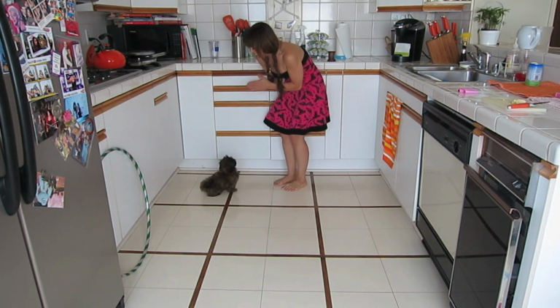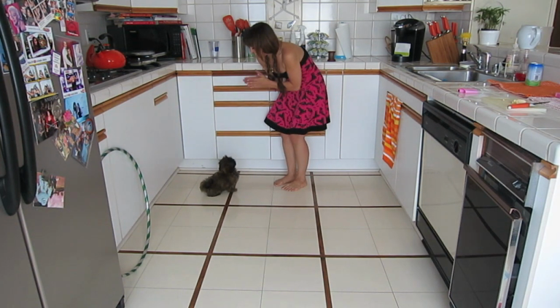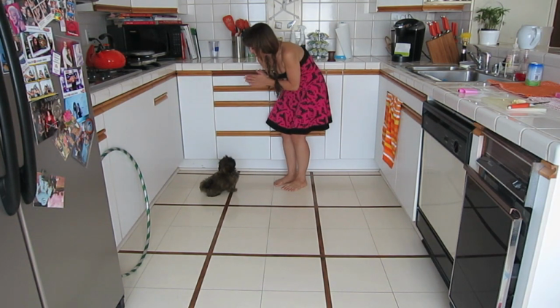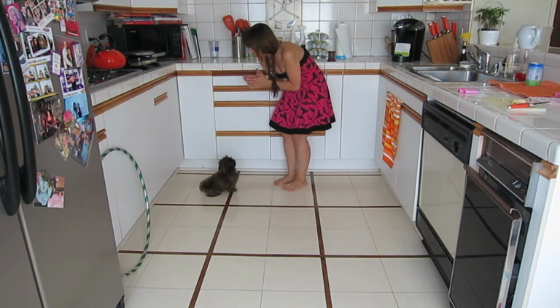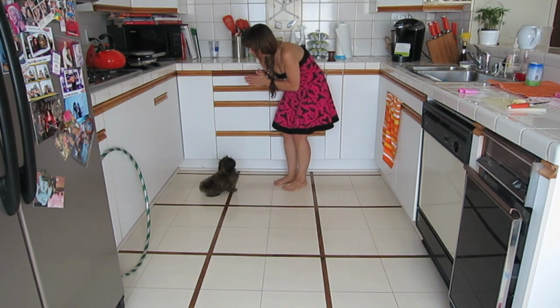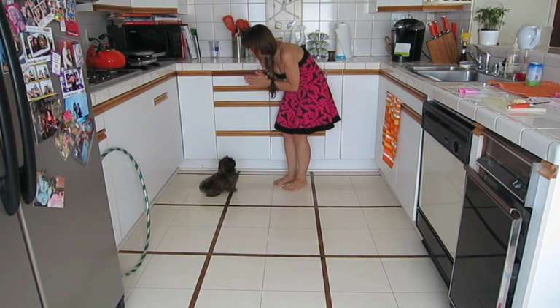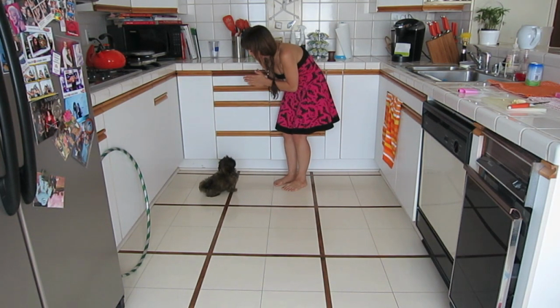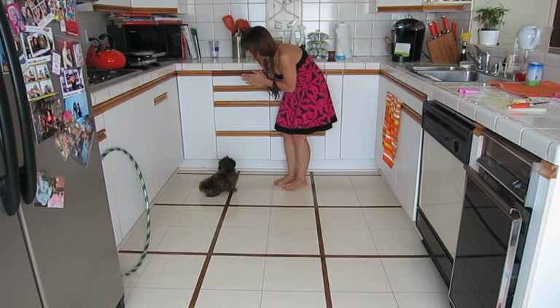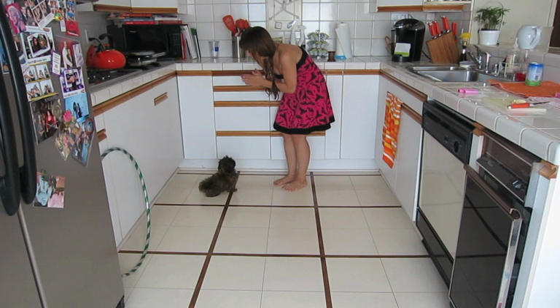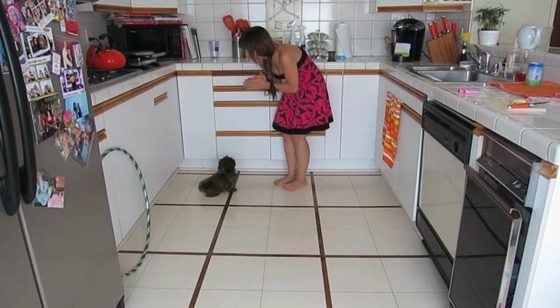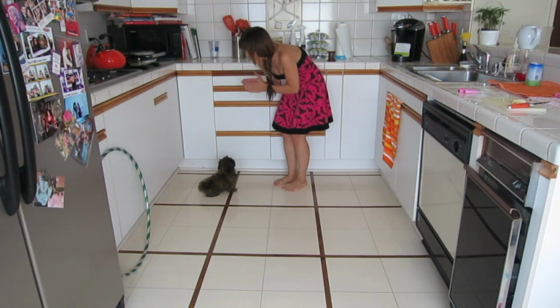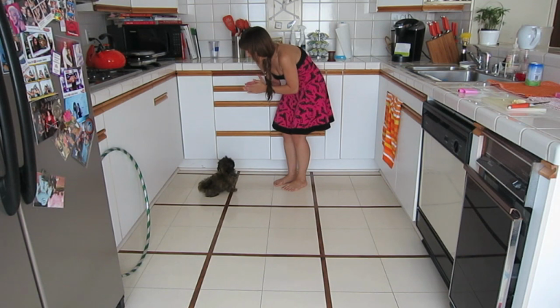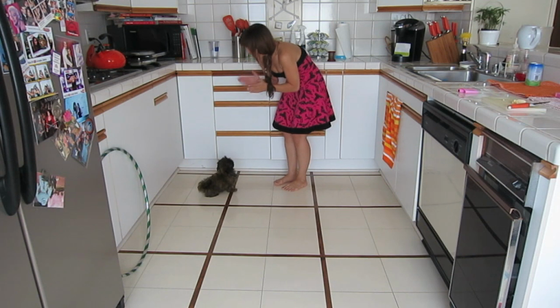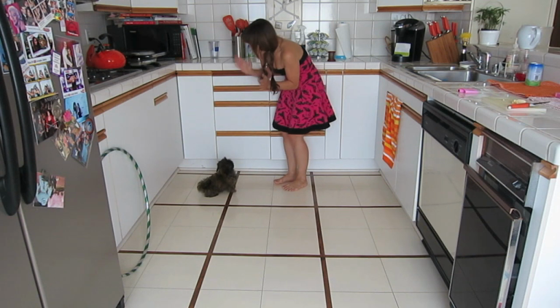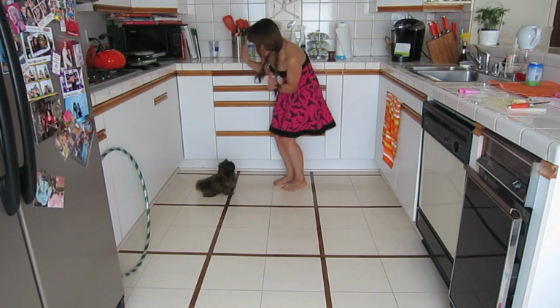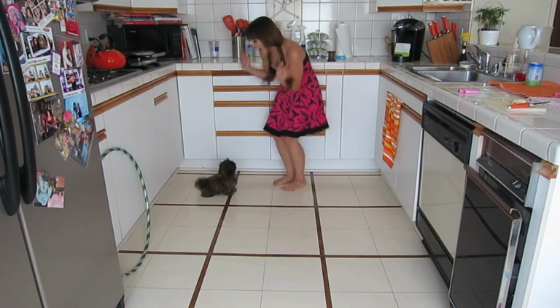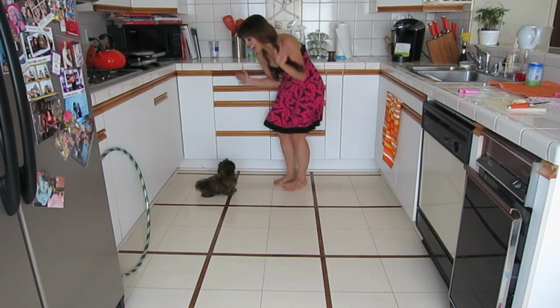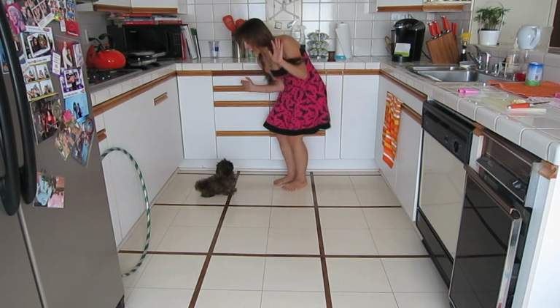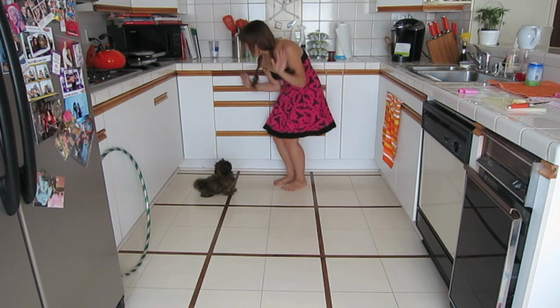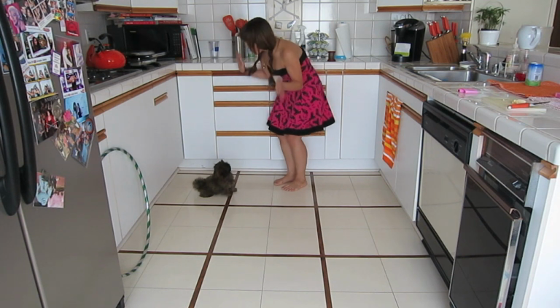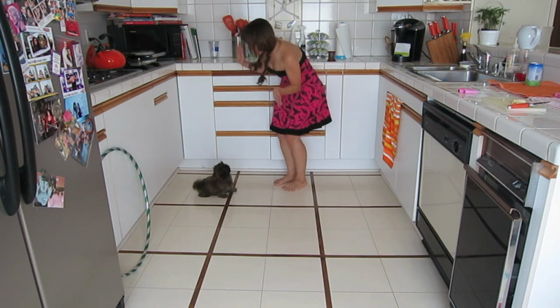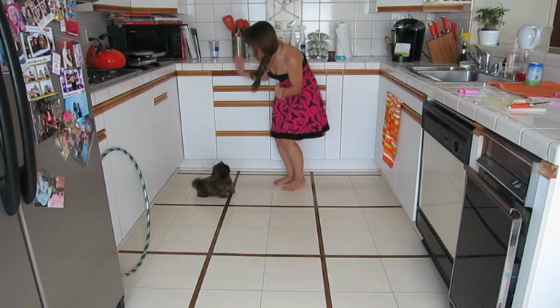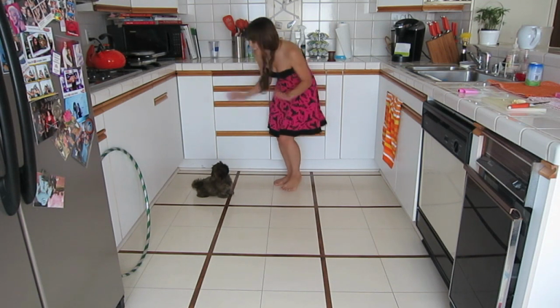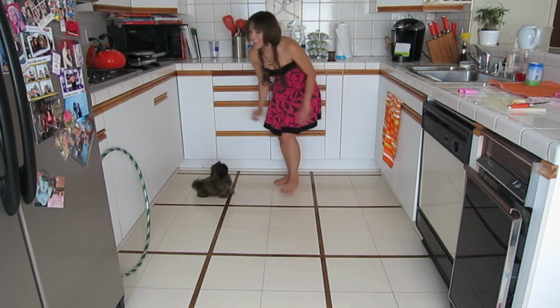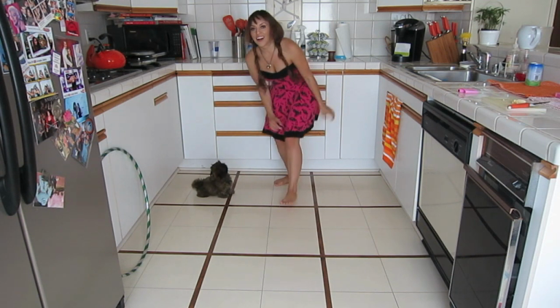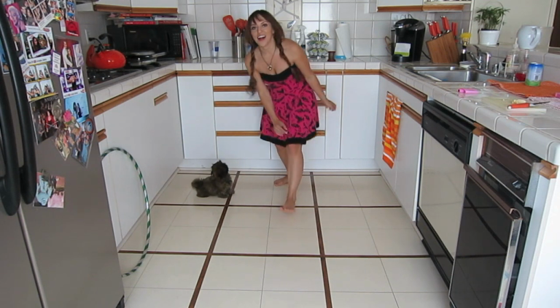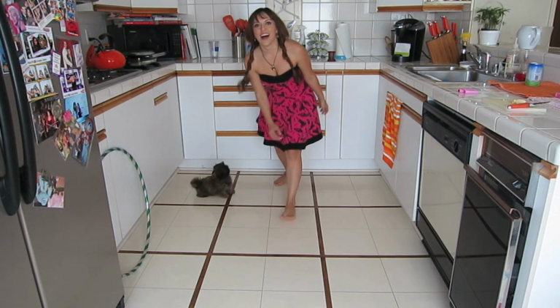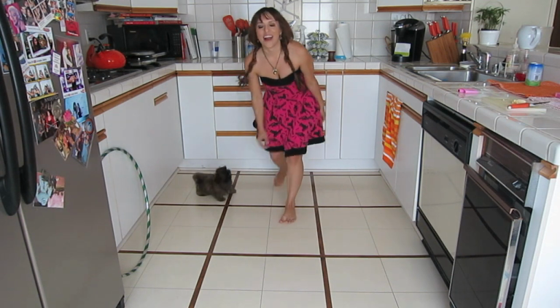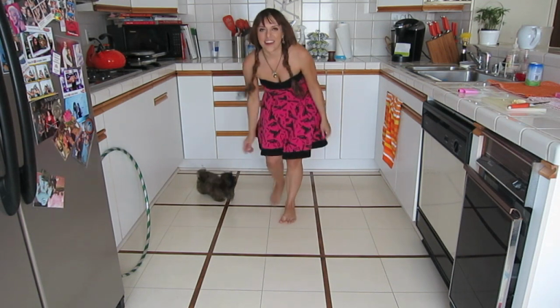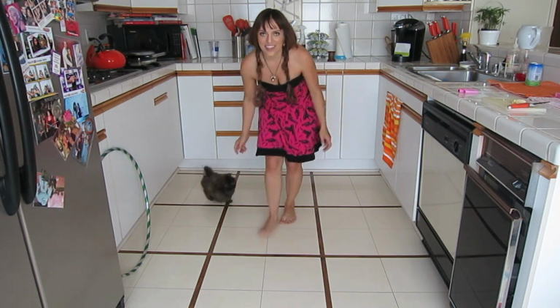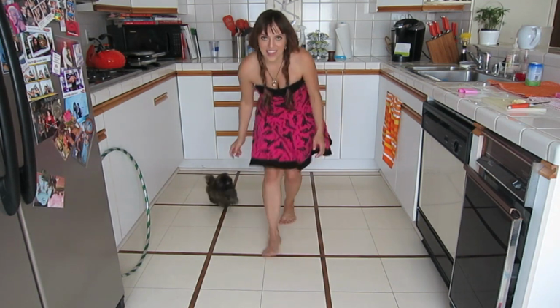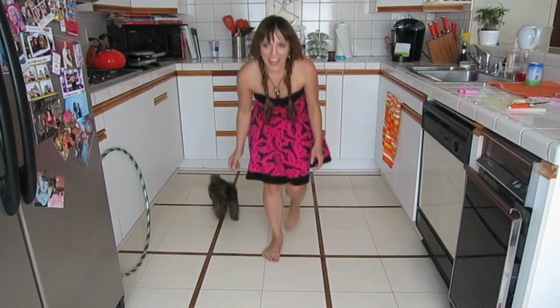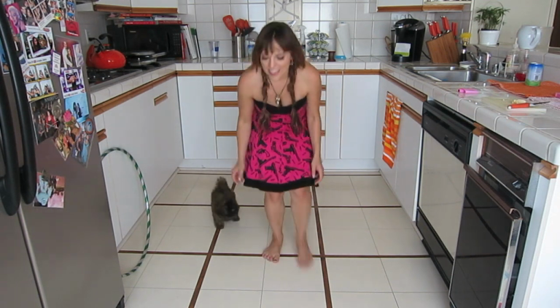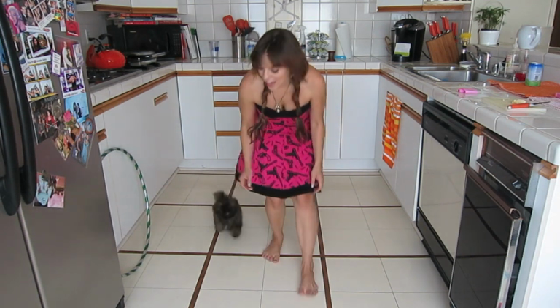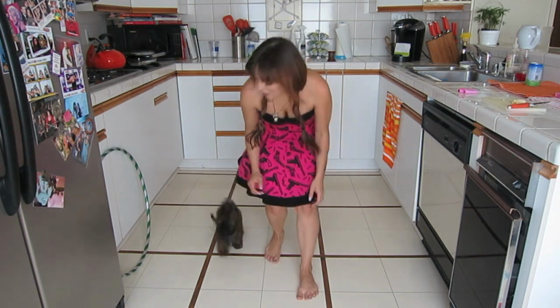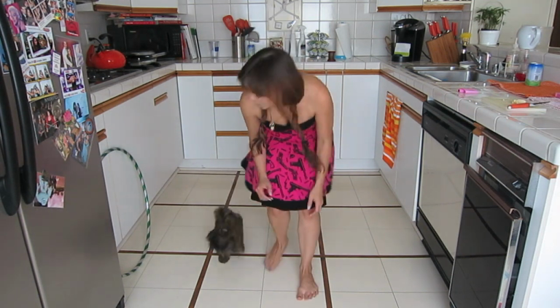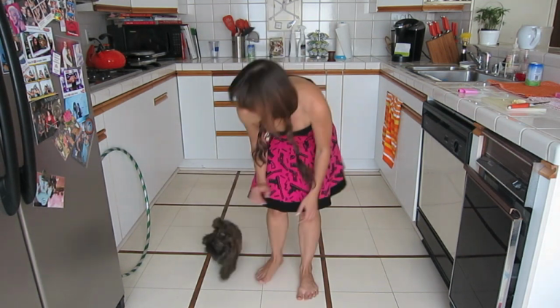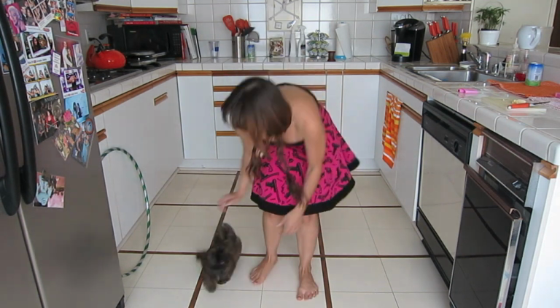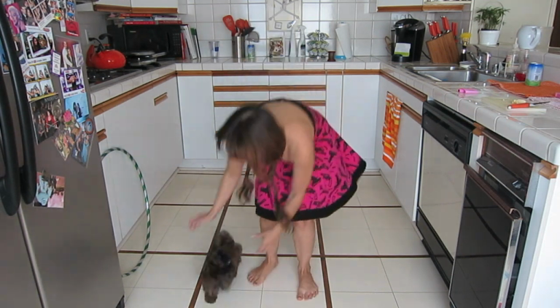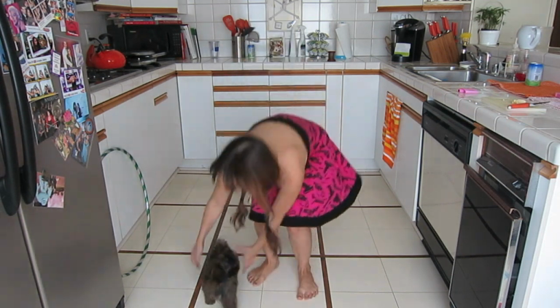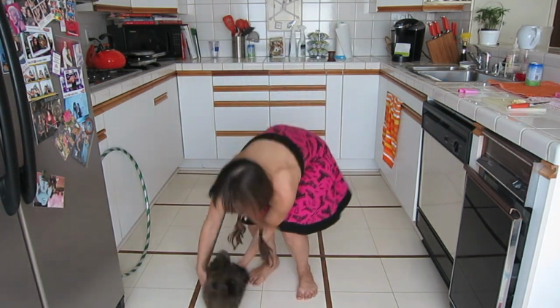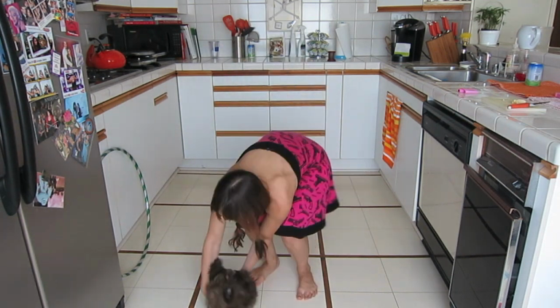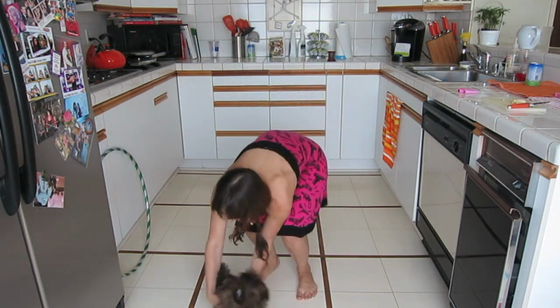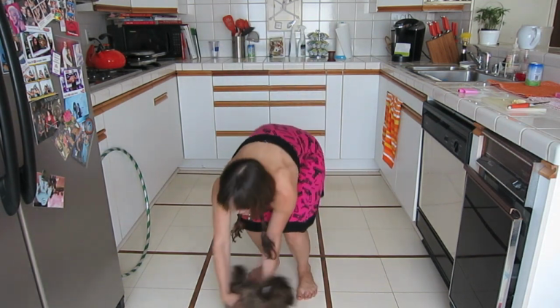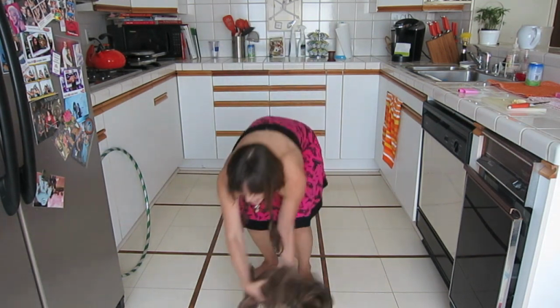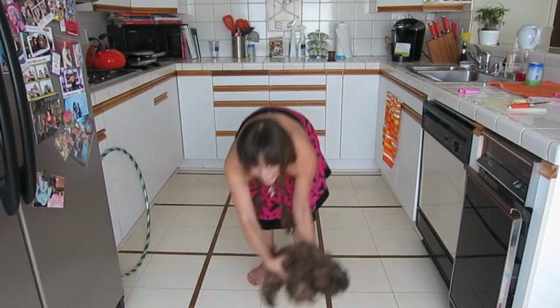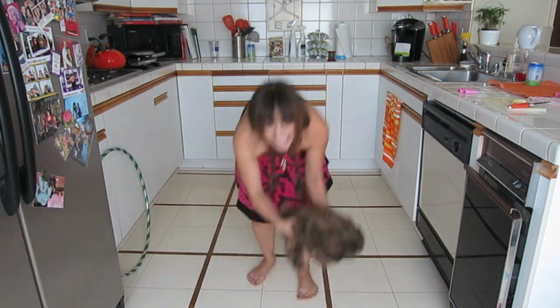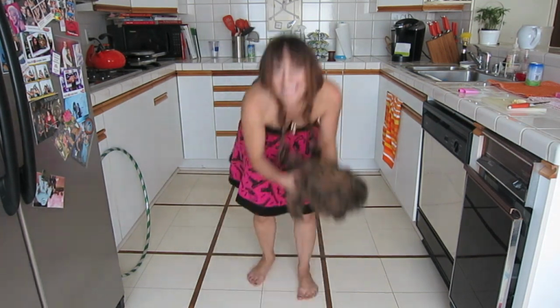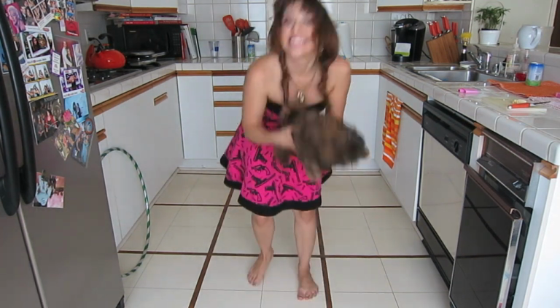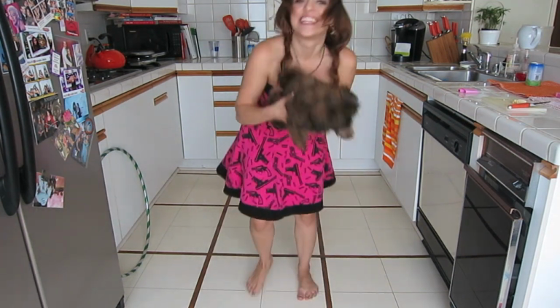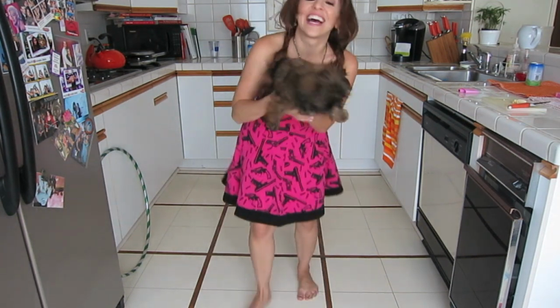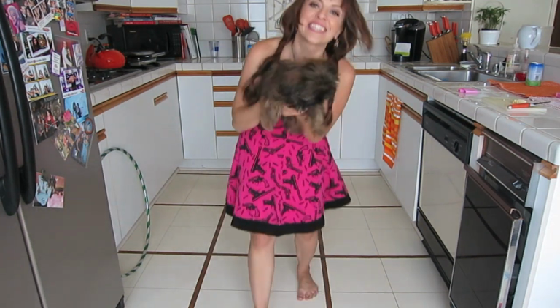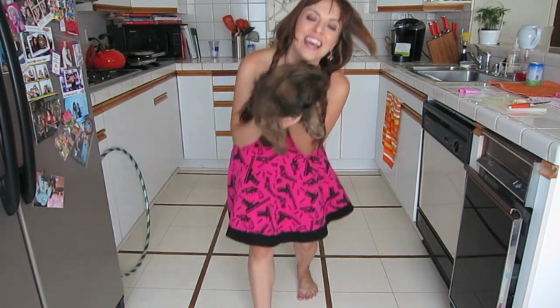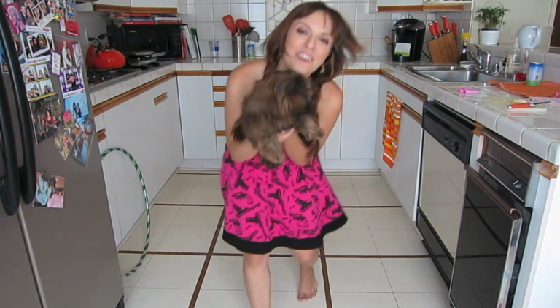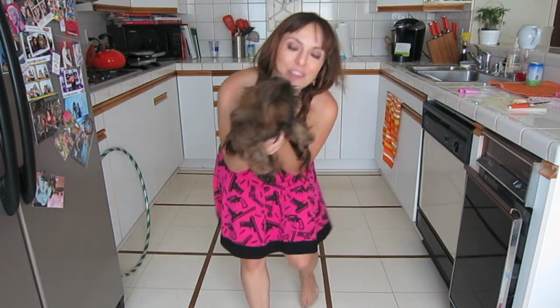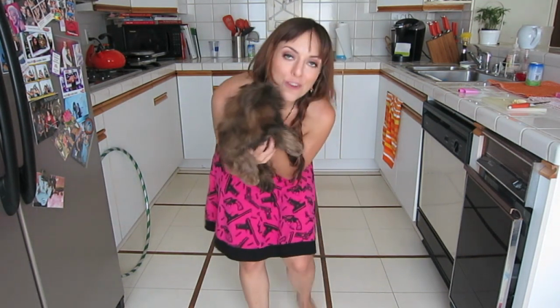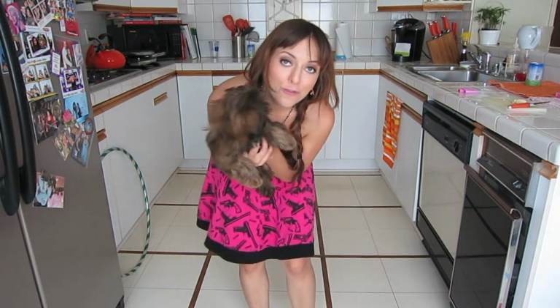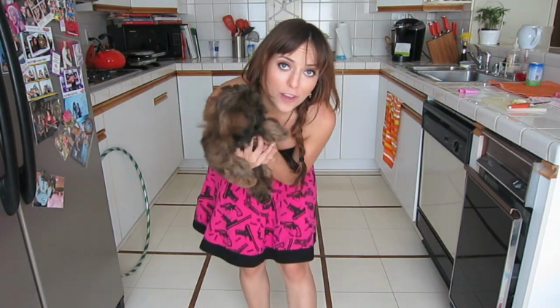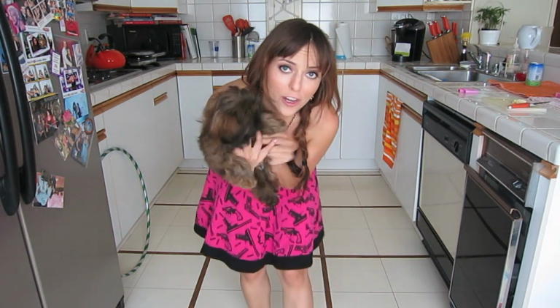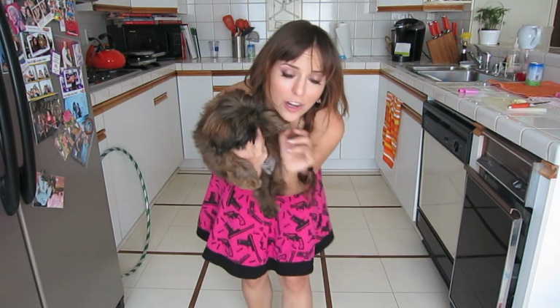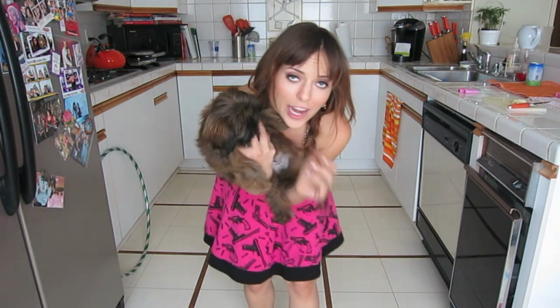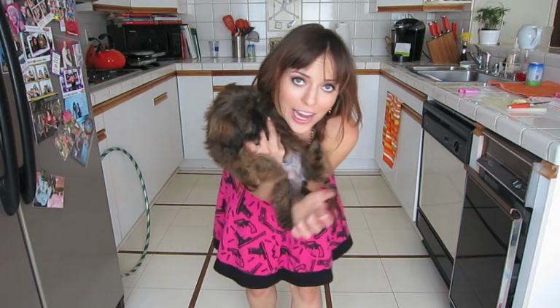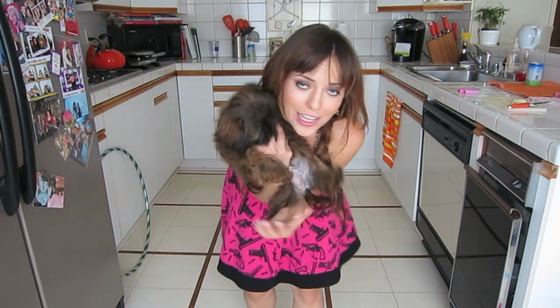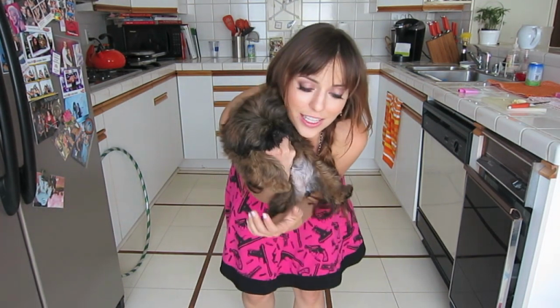Good girl, that's a good girl. All right, so that's how you do figure 8.